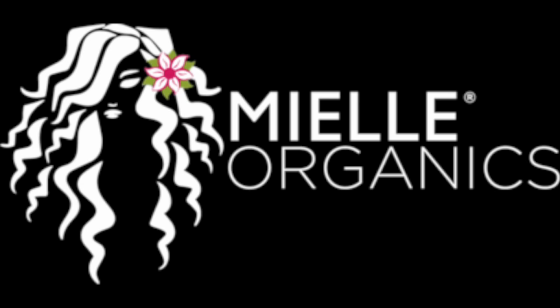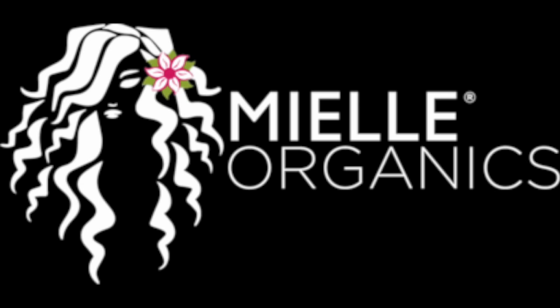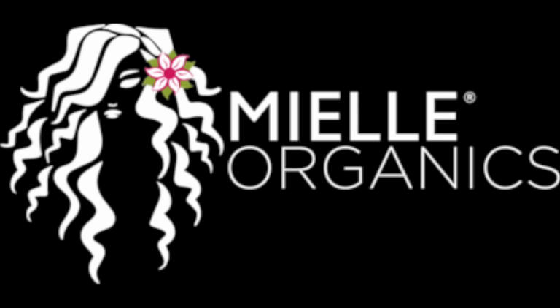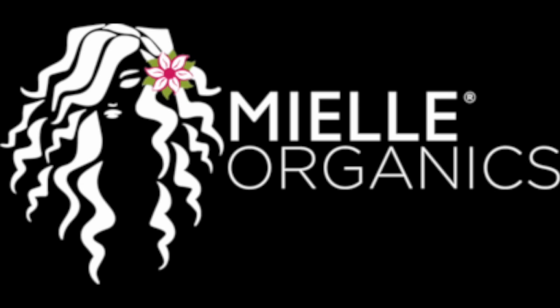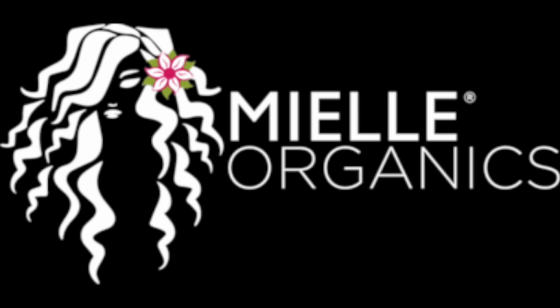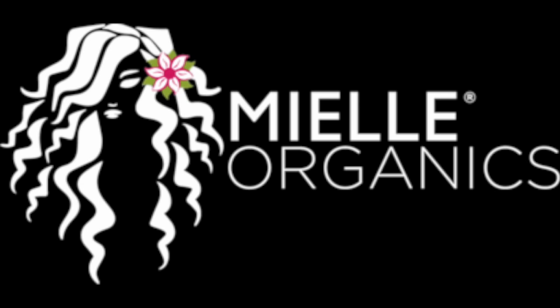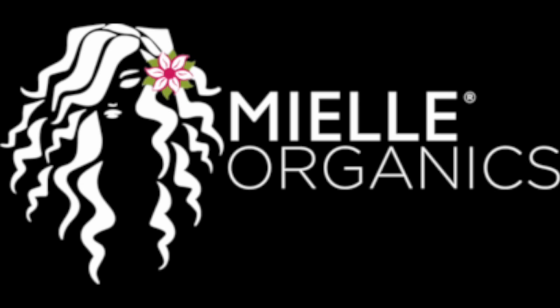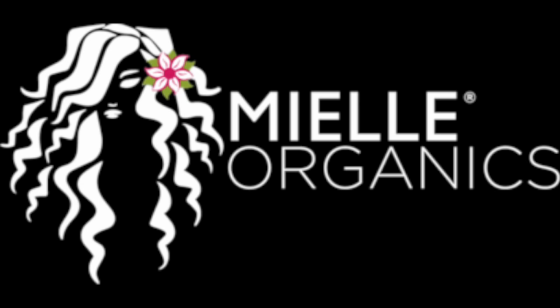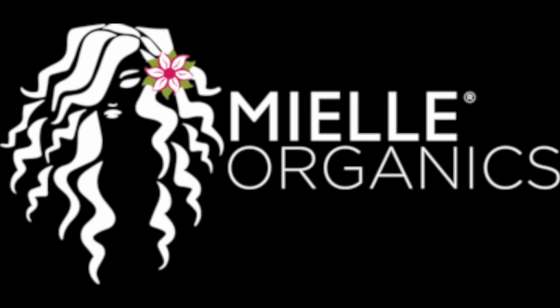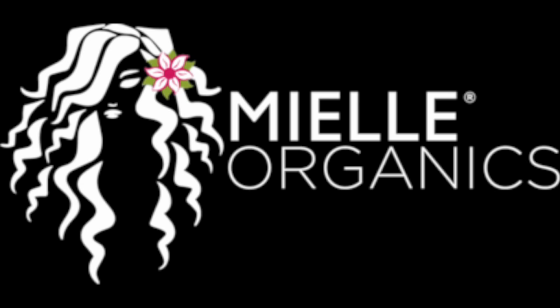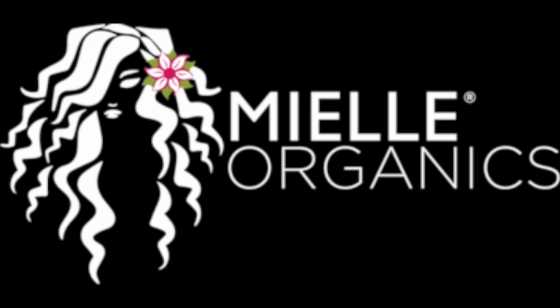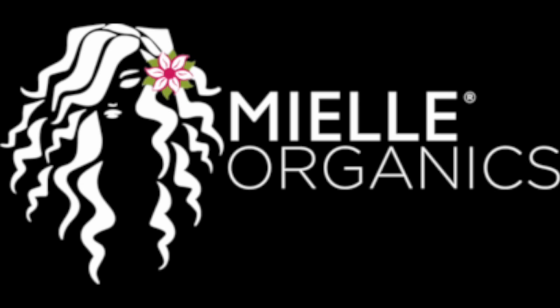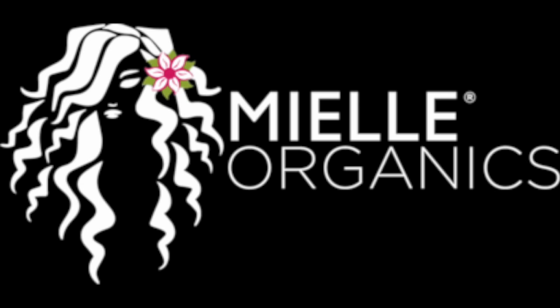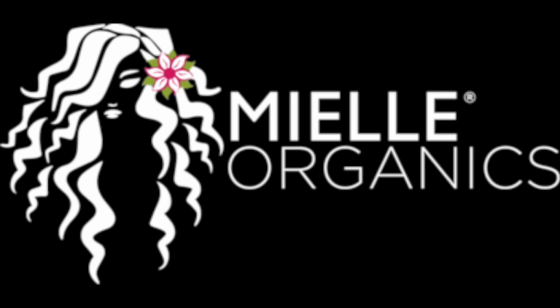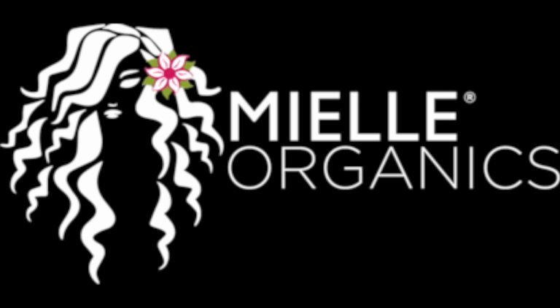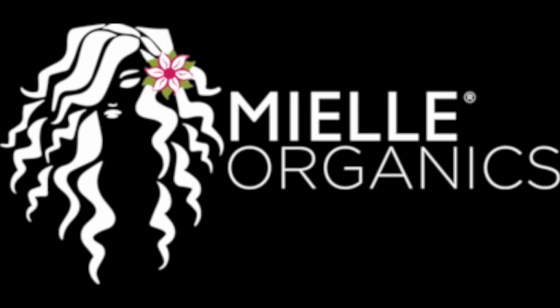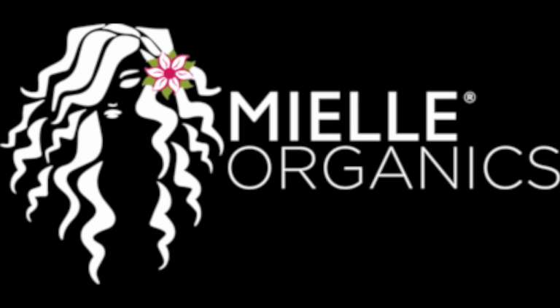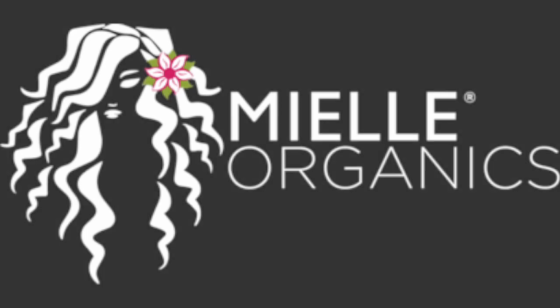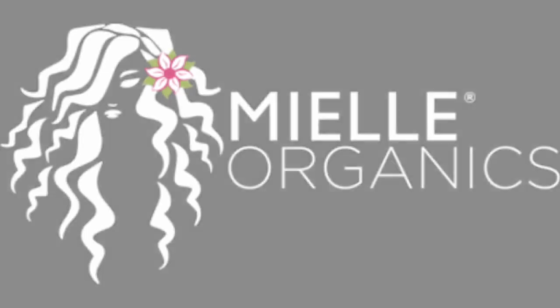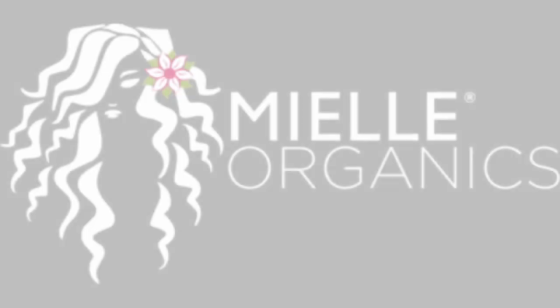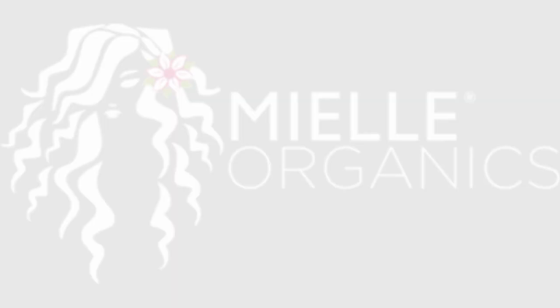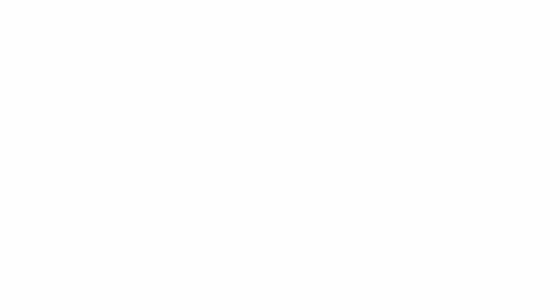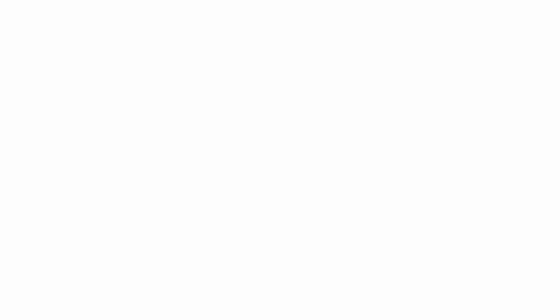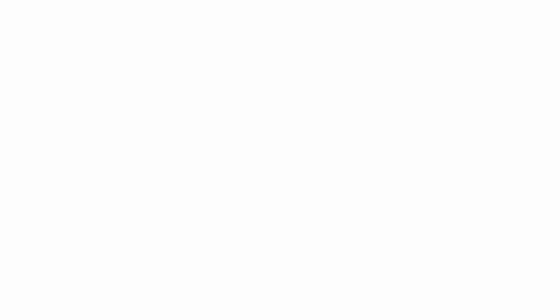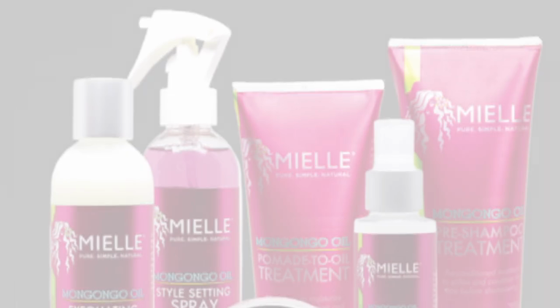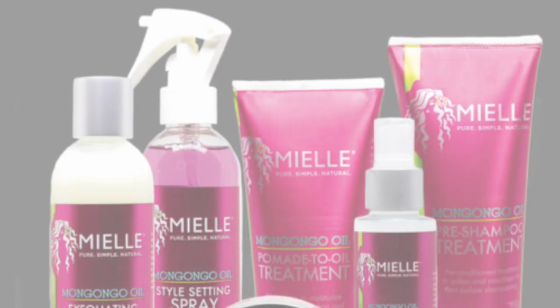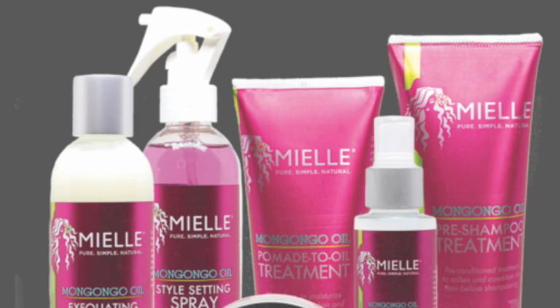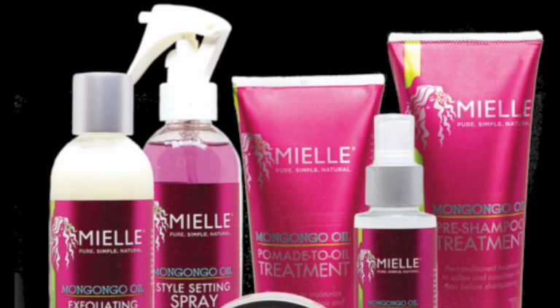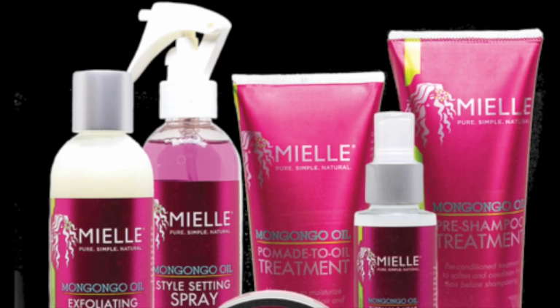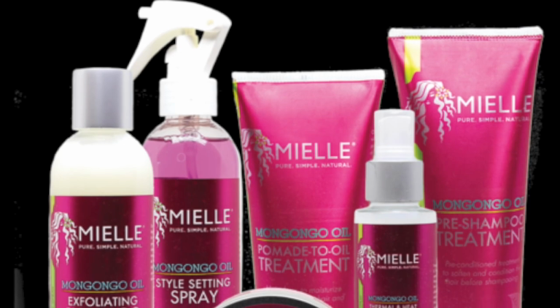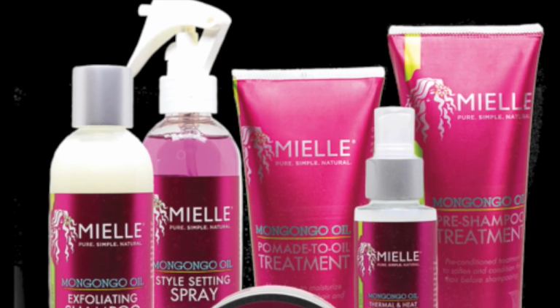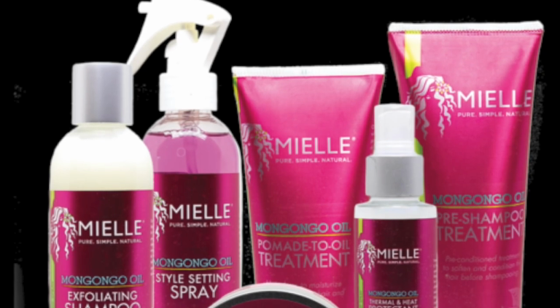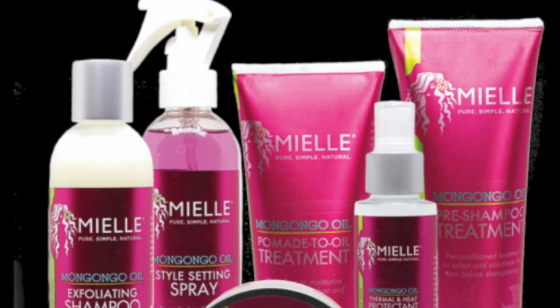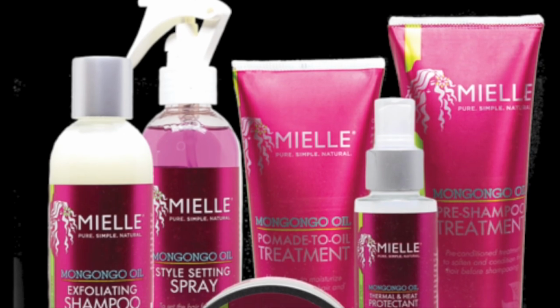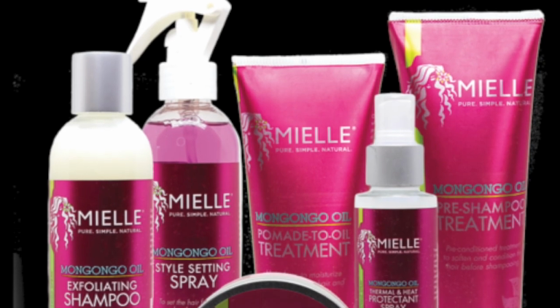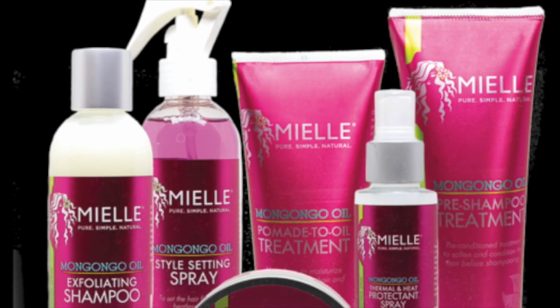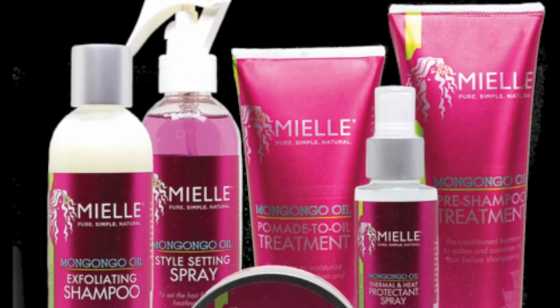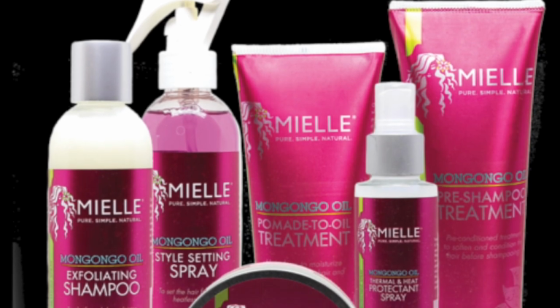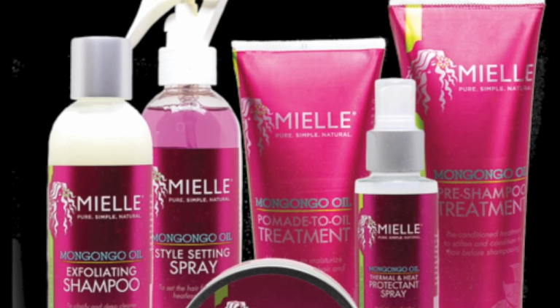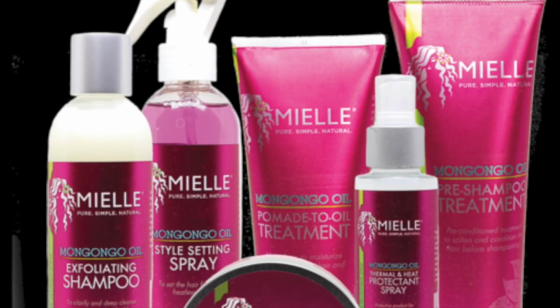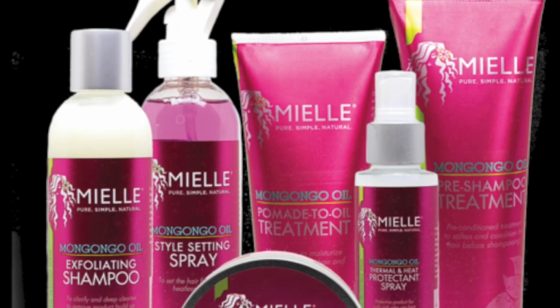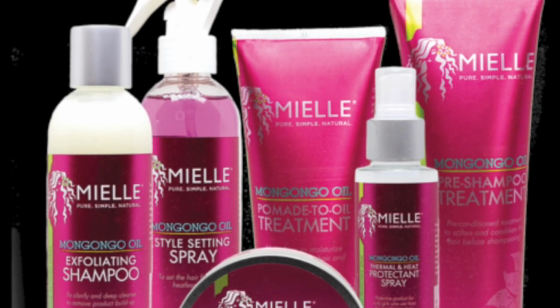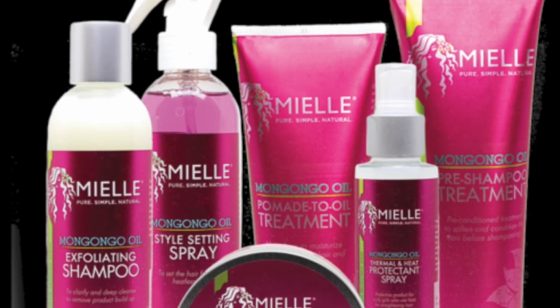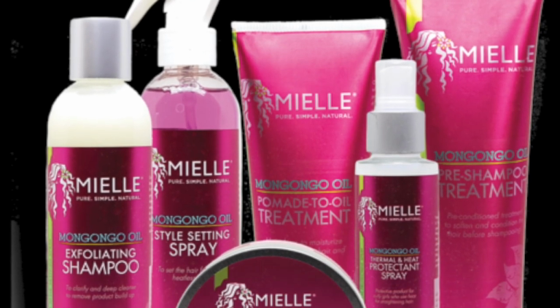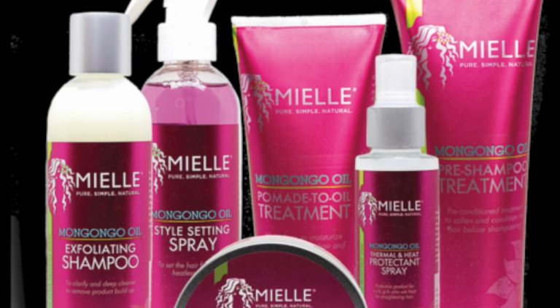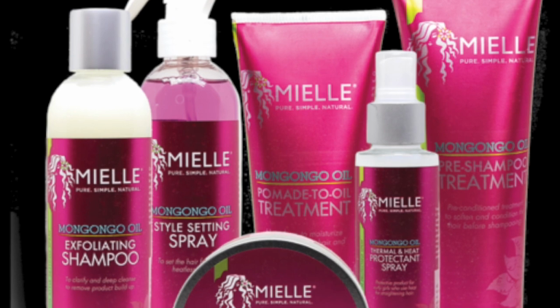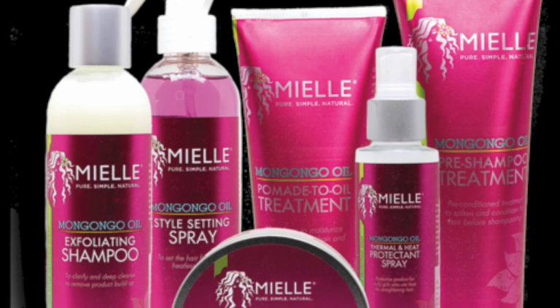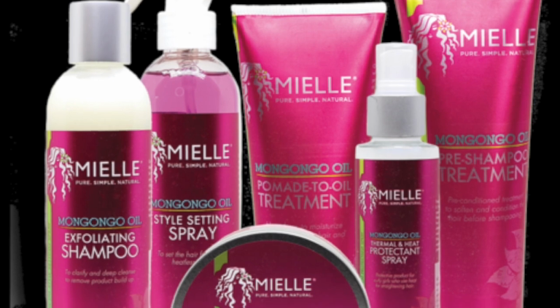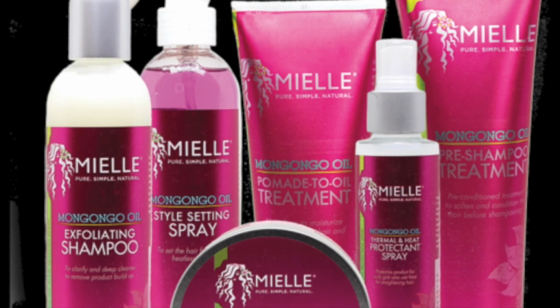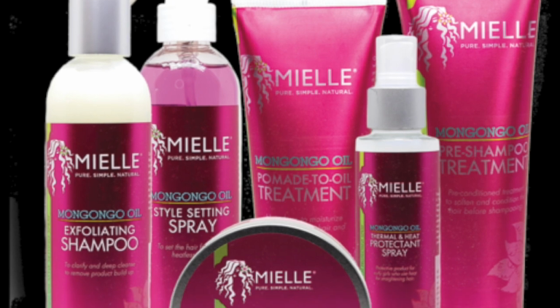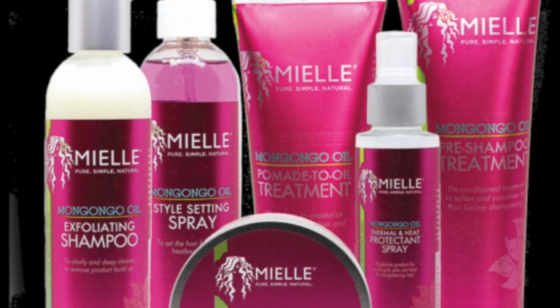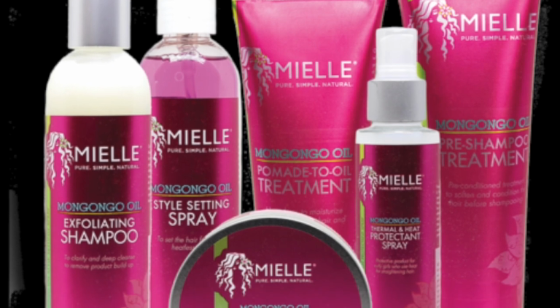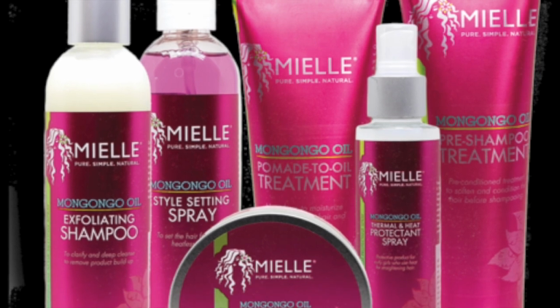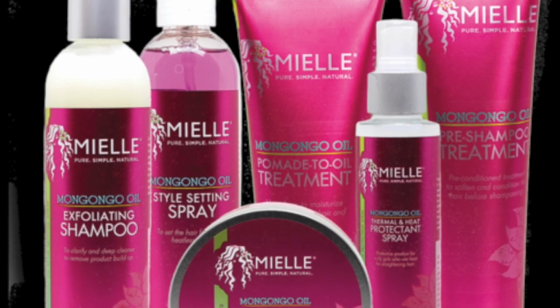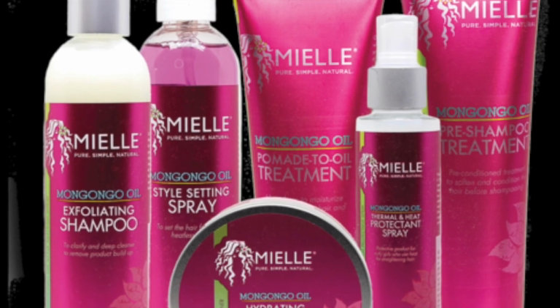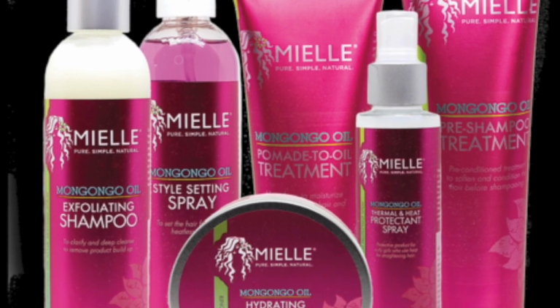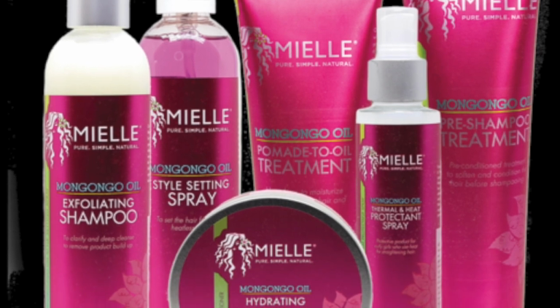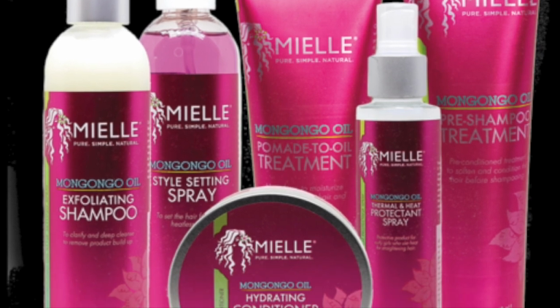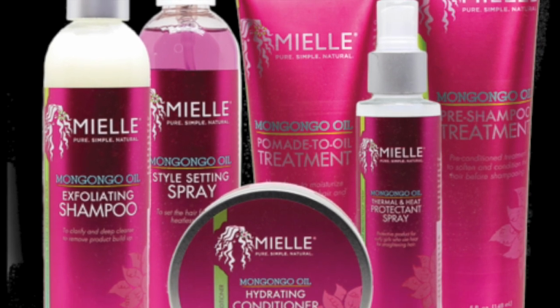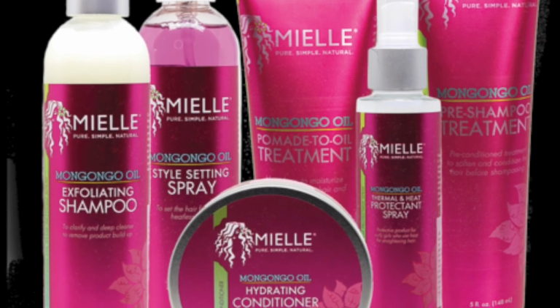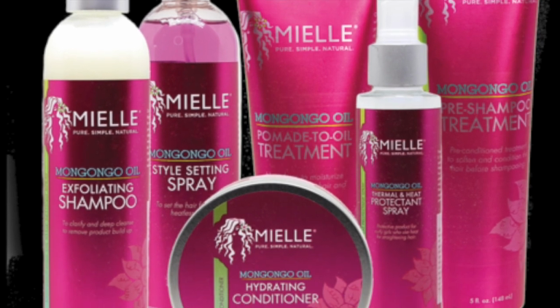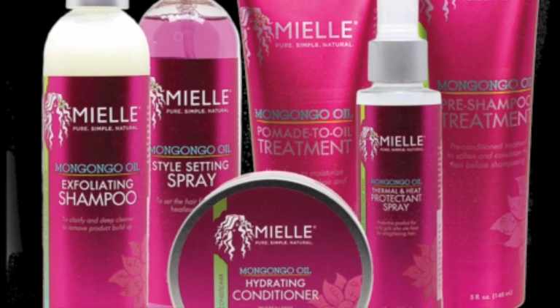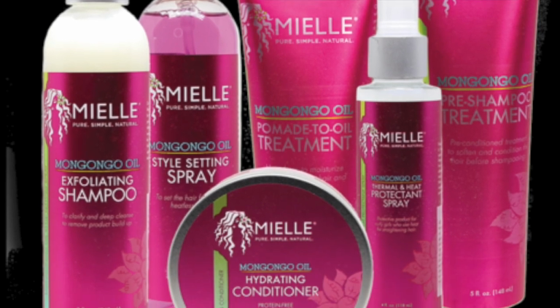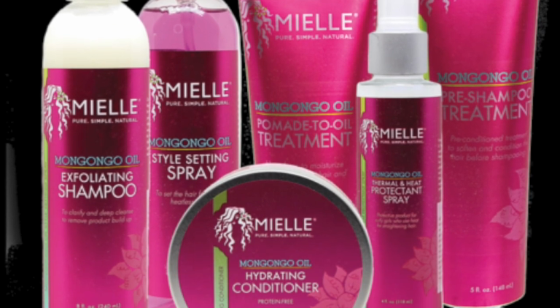Hey guys! It's Chynabao and today I'll be showing you how I use the Mongongo Collection by Miel Organics.